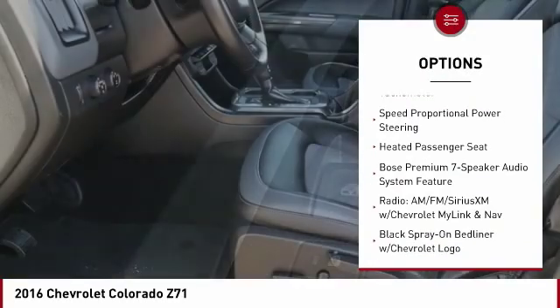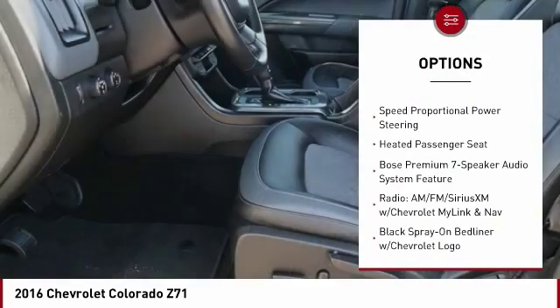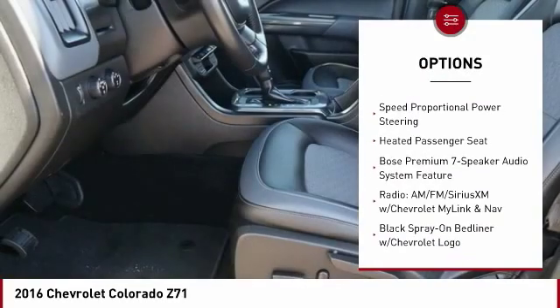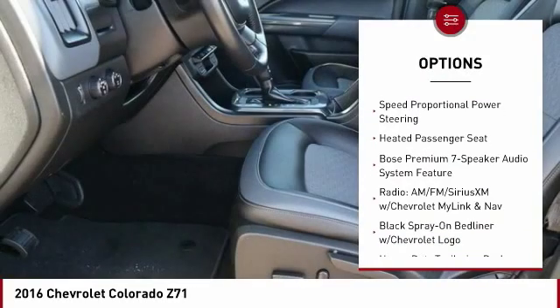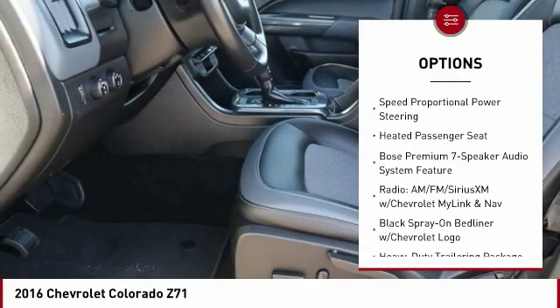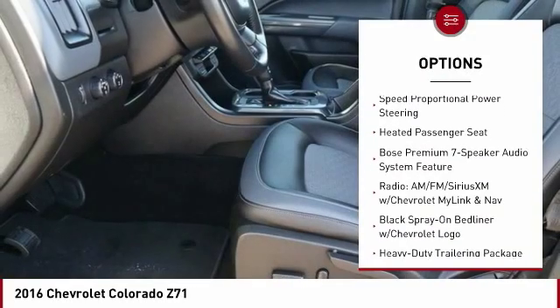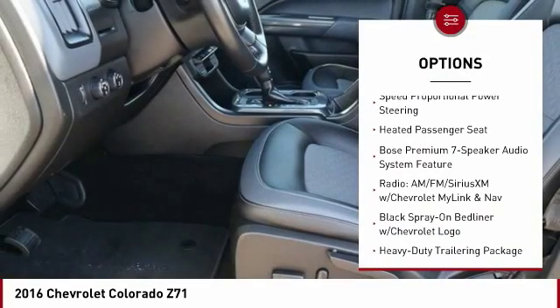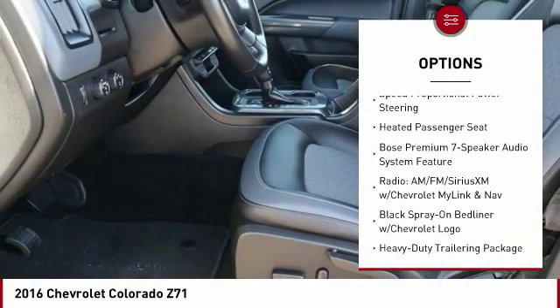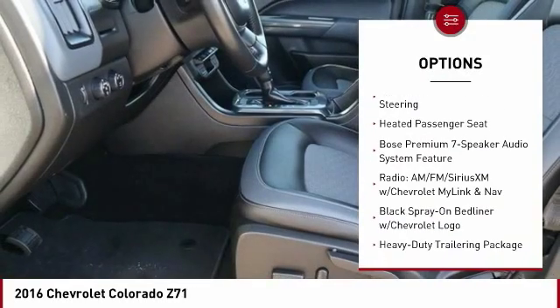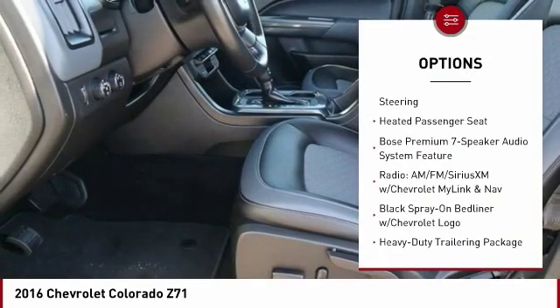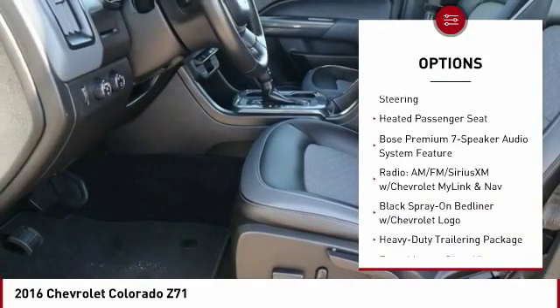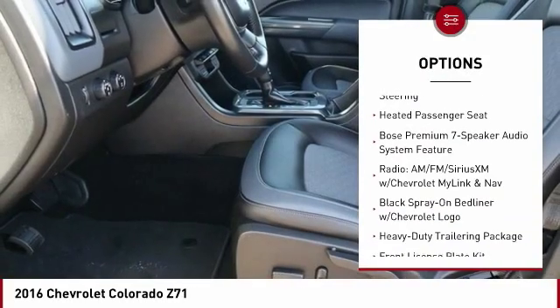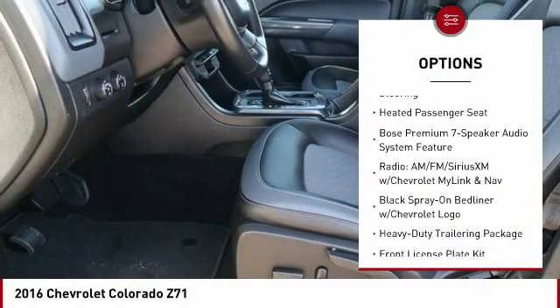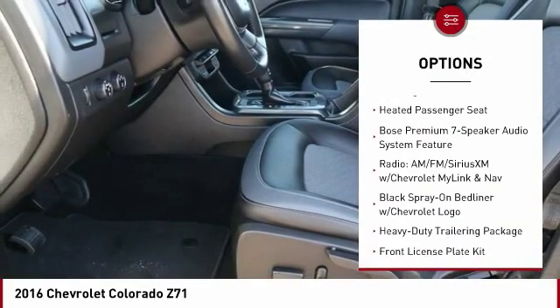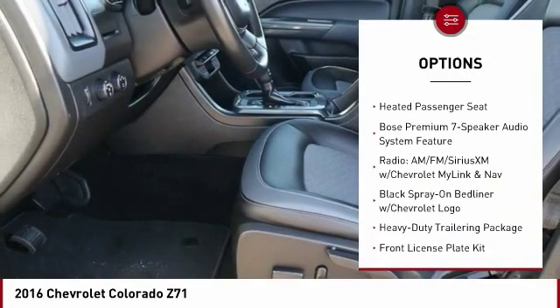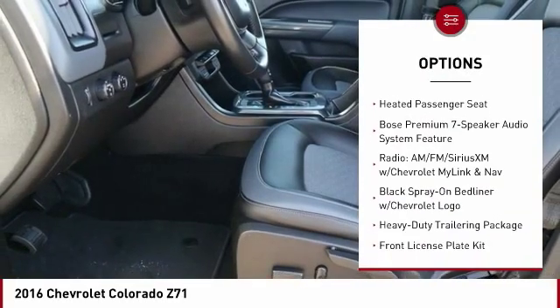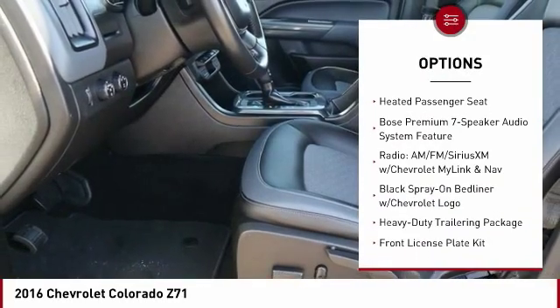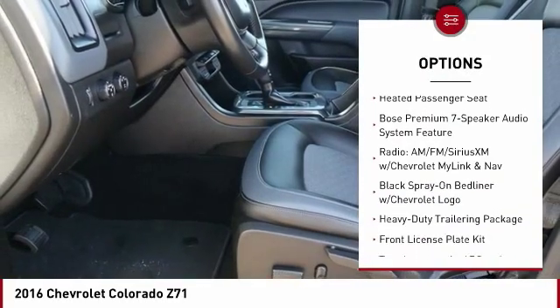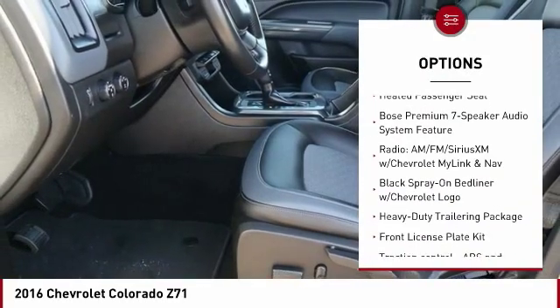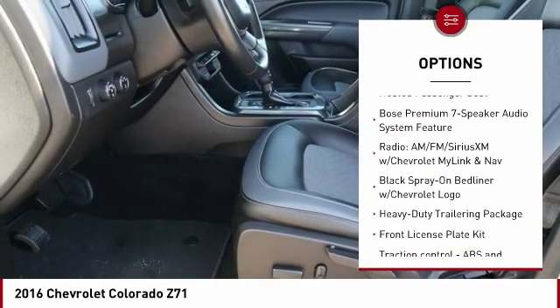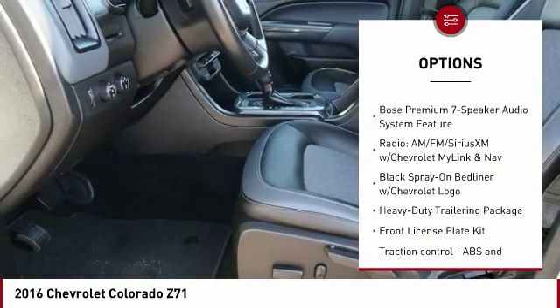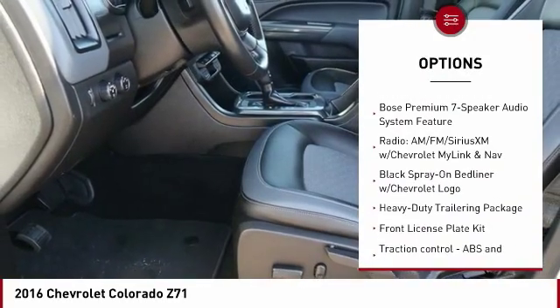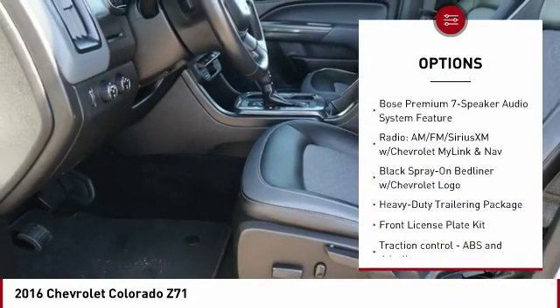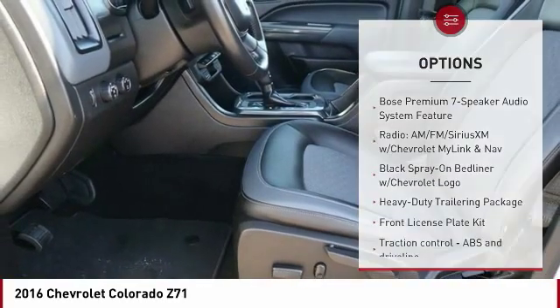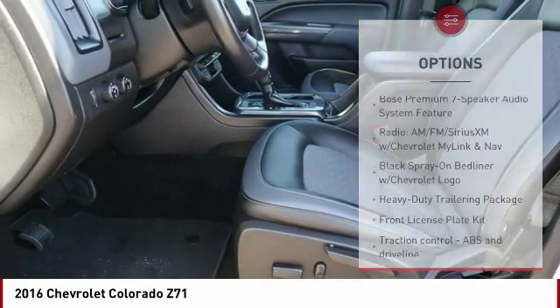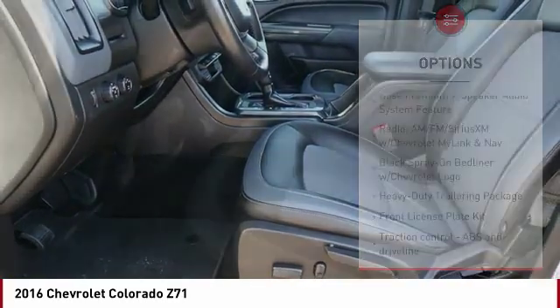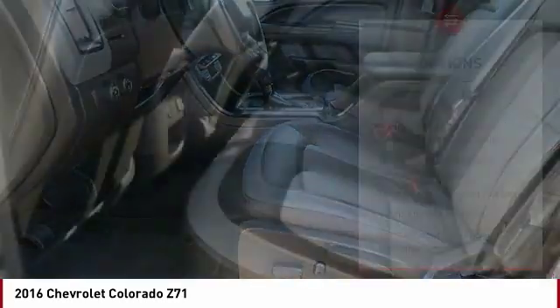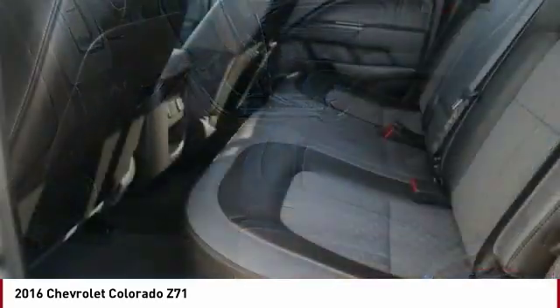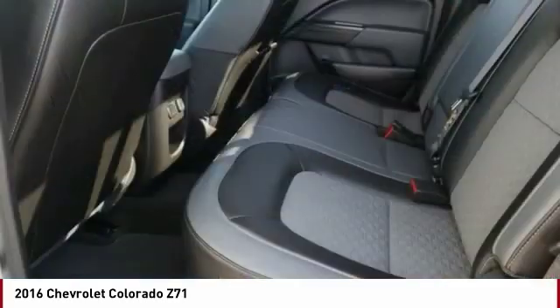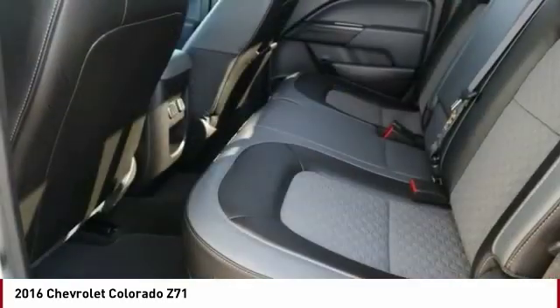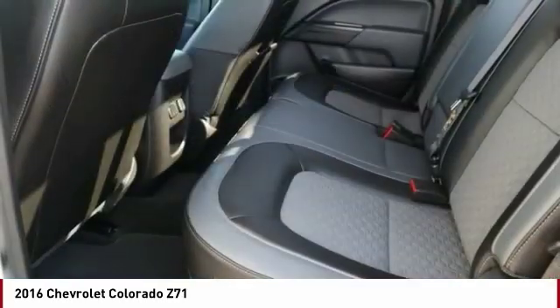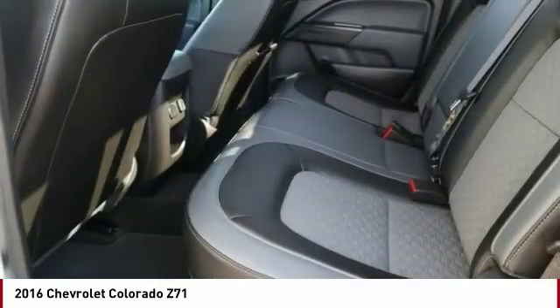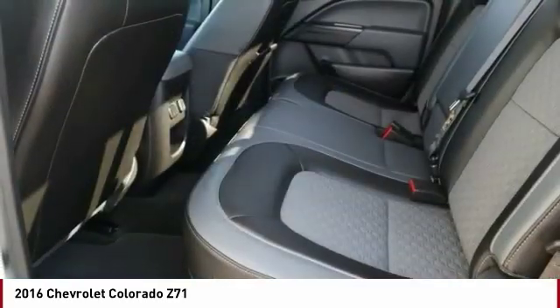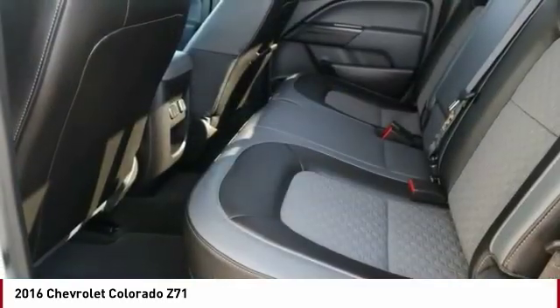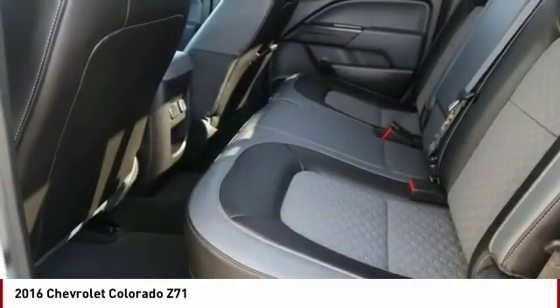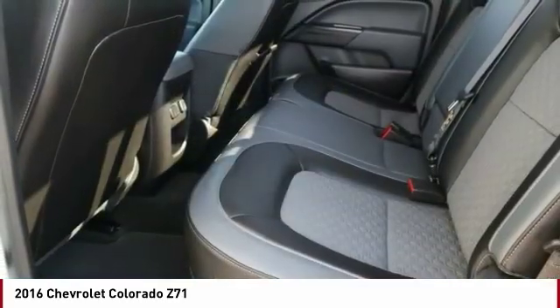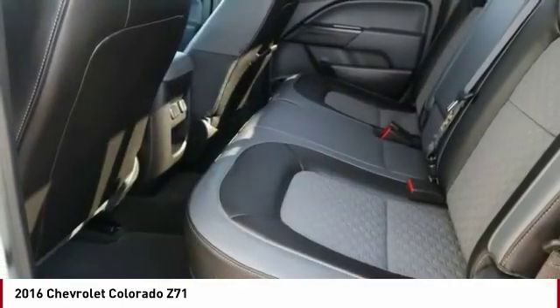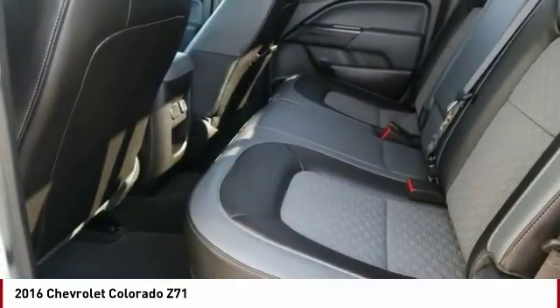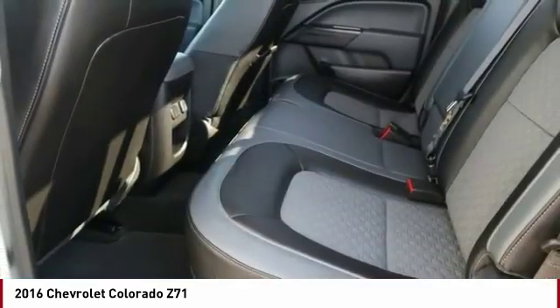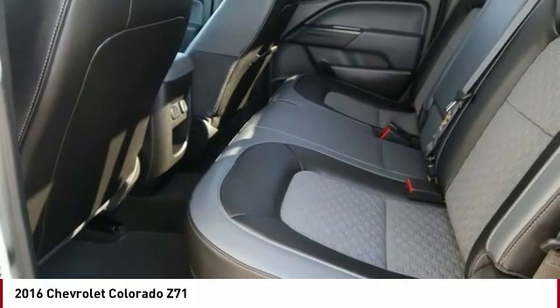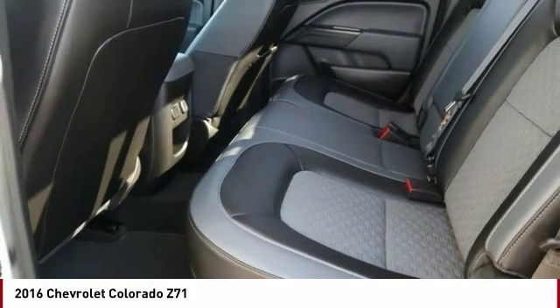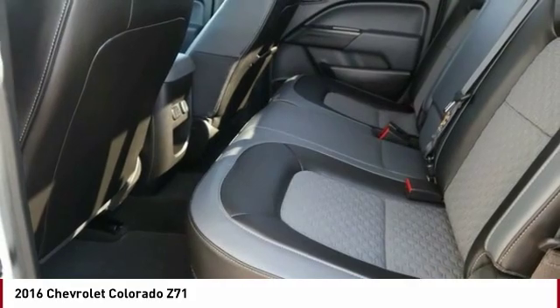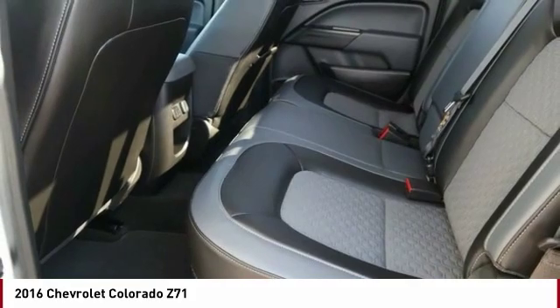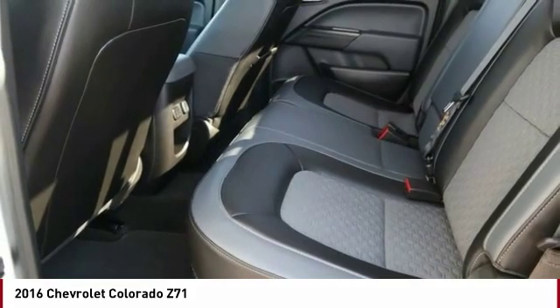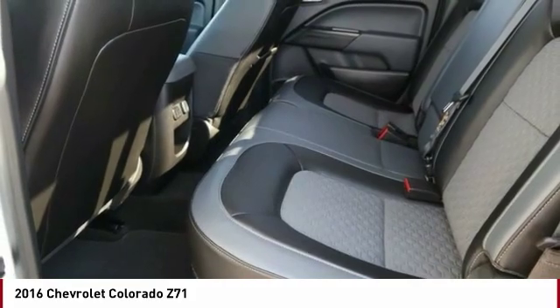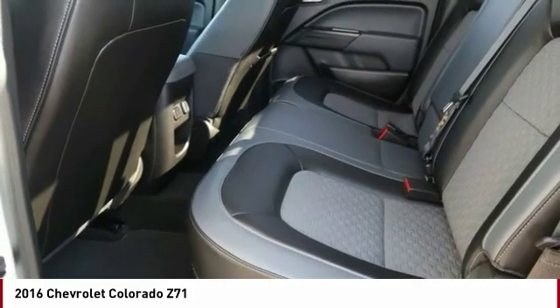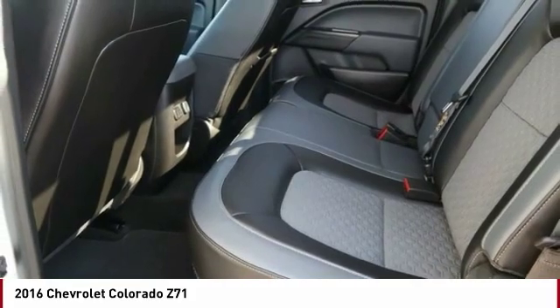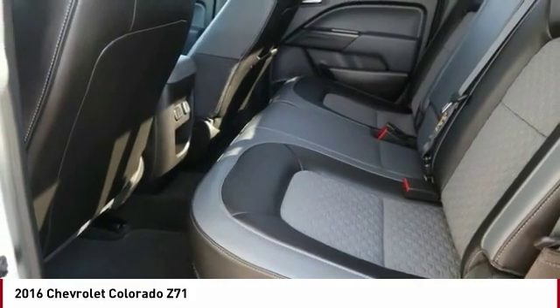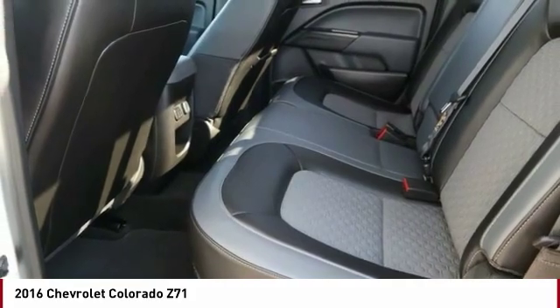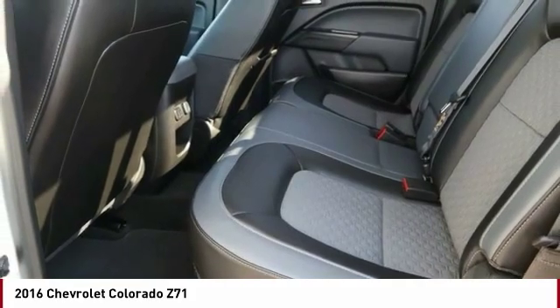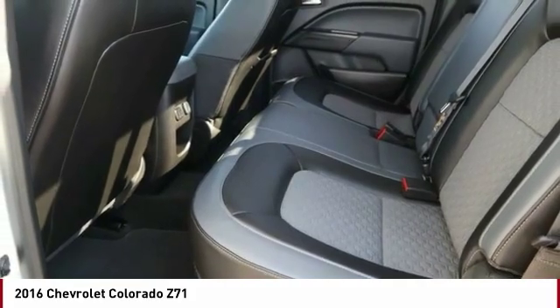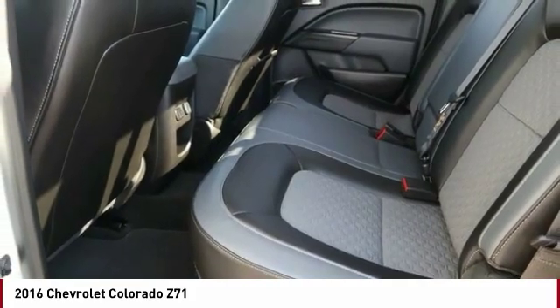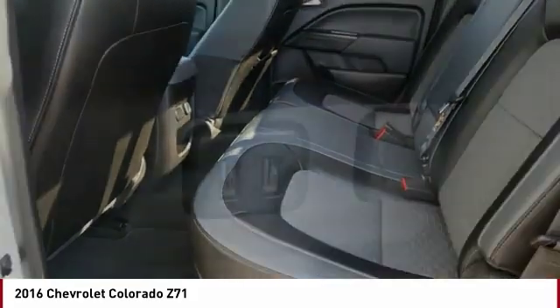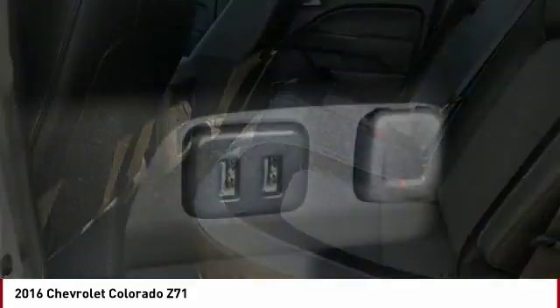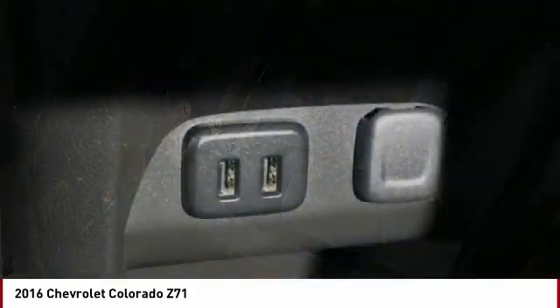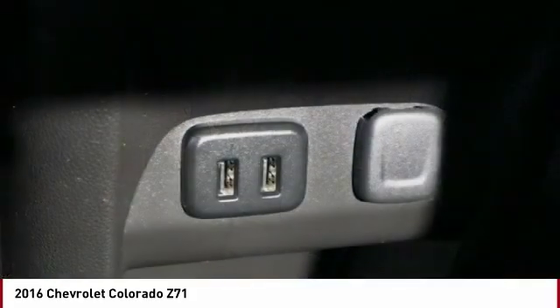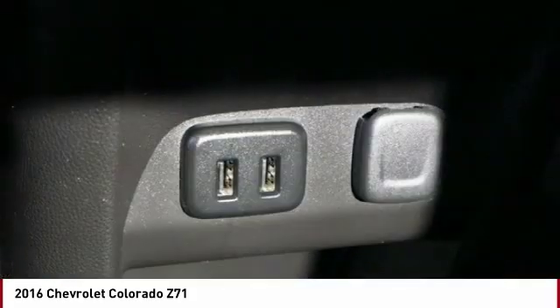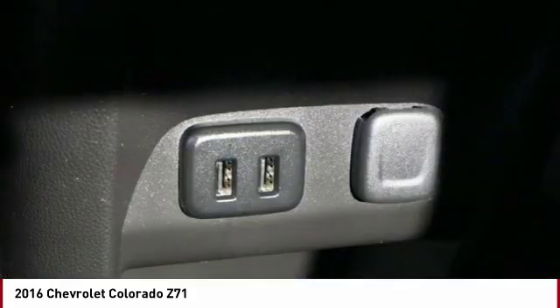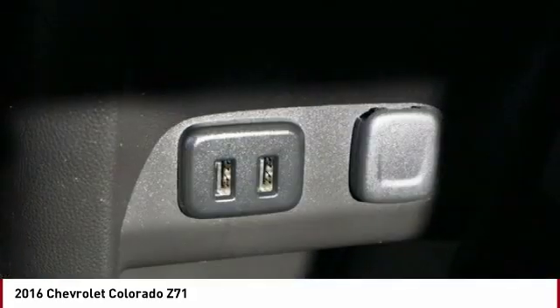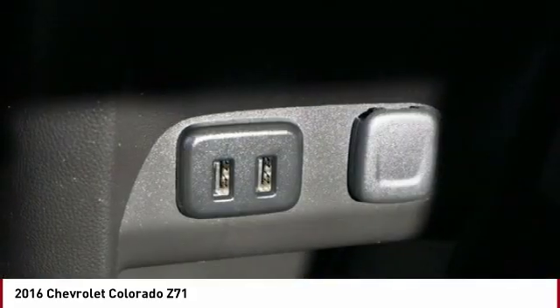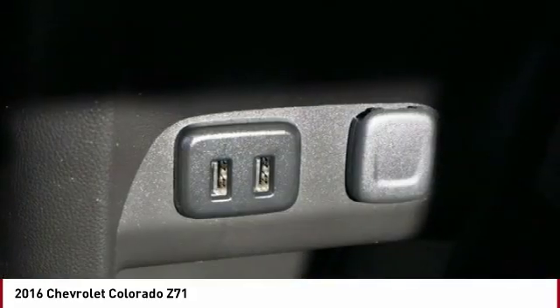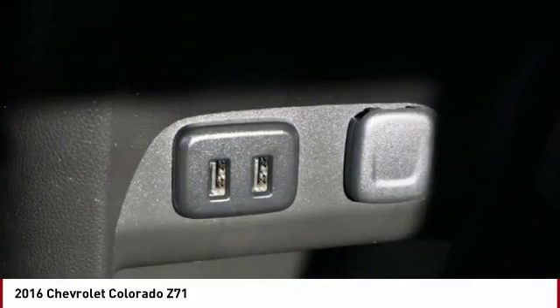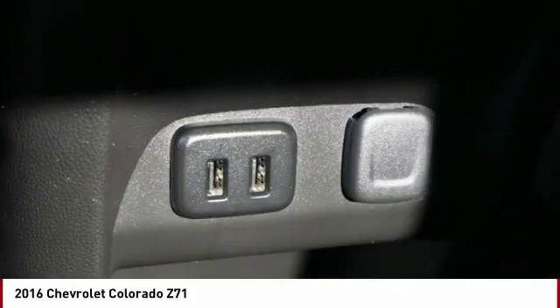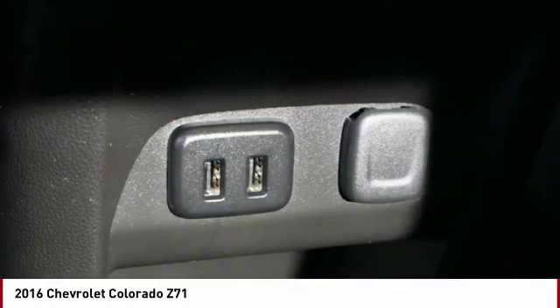Bluetooth, cruise control, trip computer, tachometer, speed proportional power steering, and heated passenger seat.